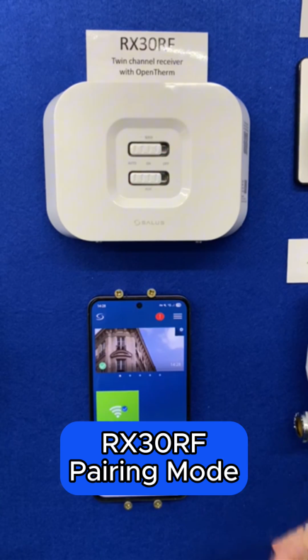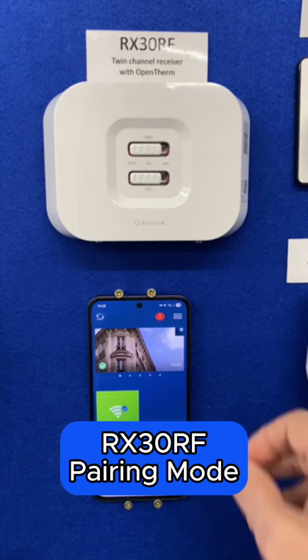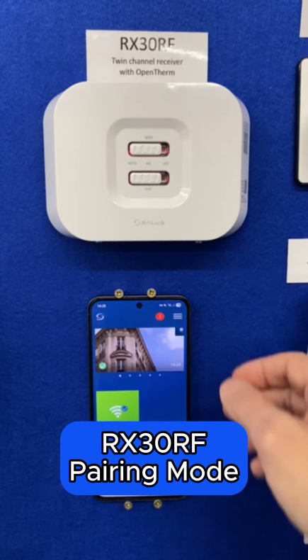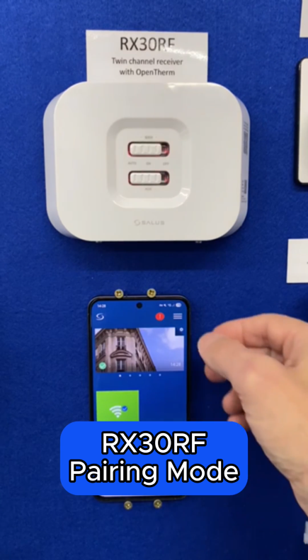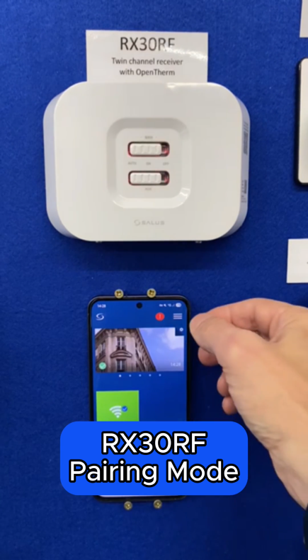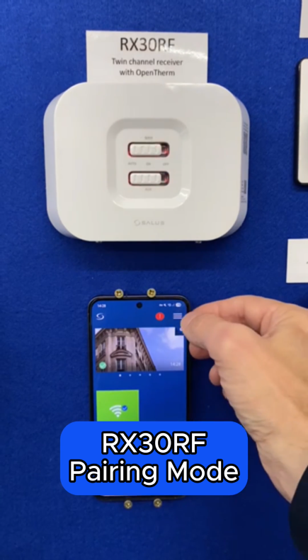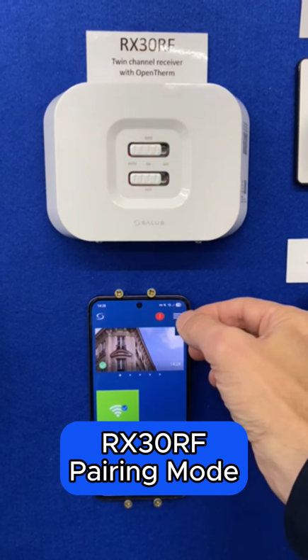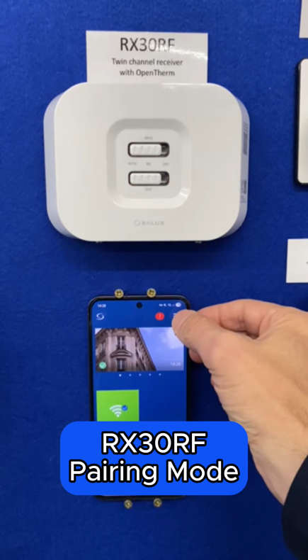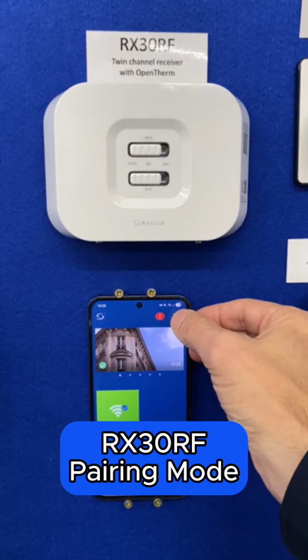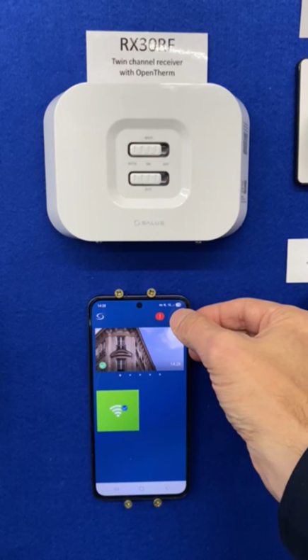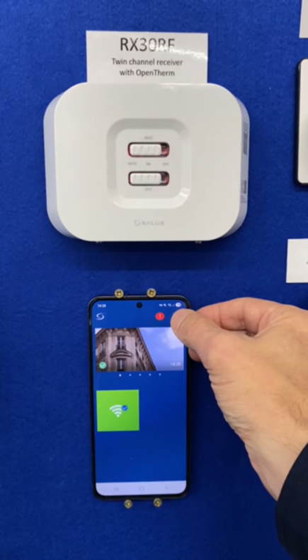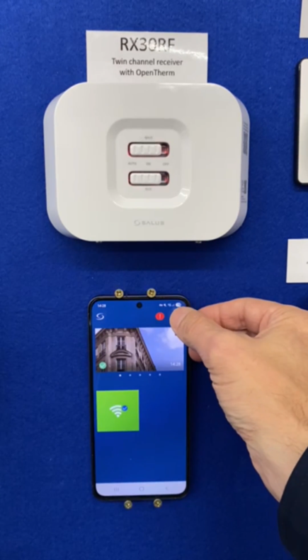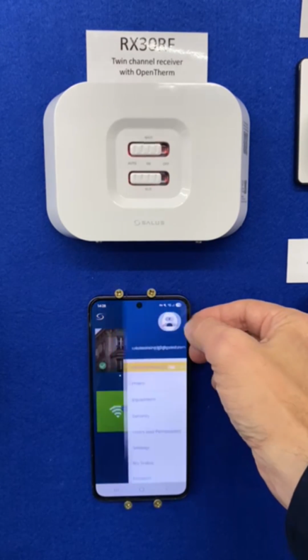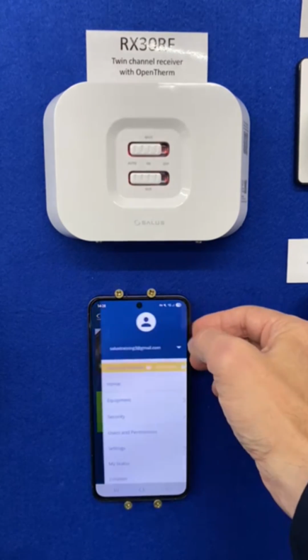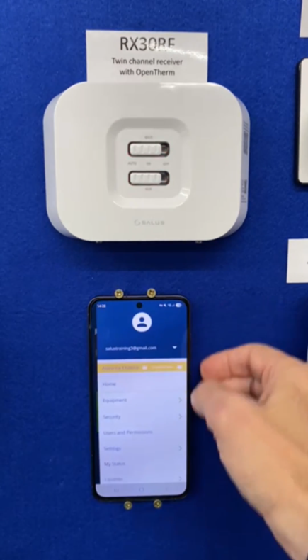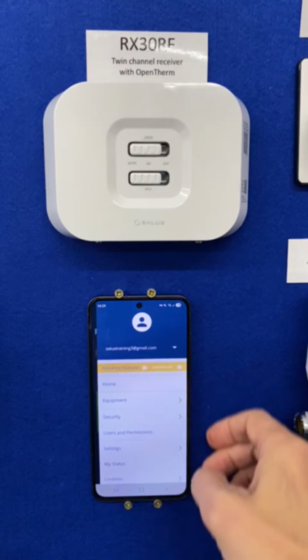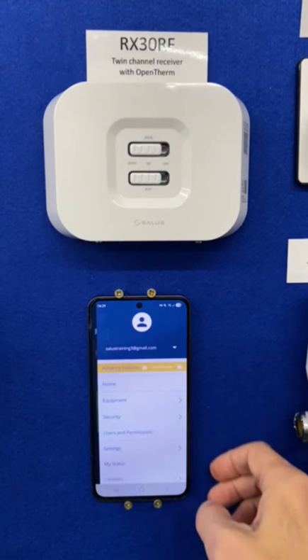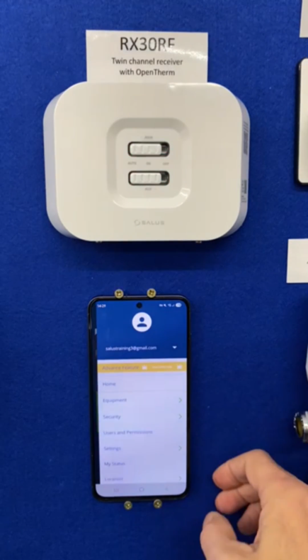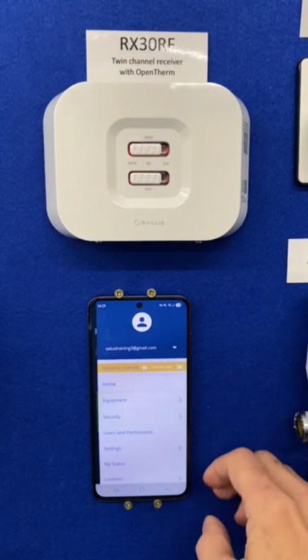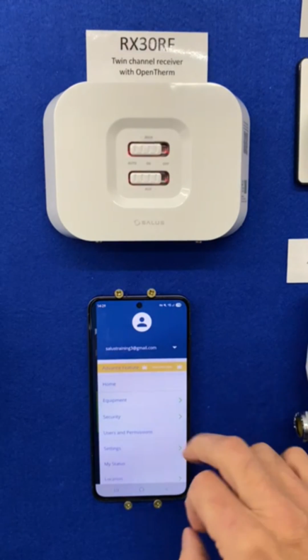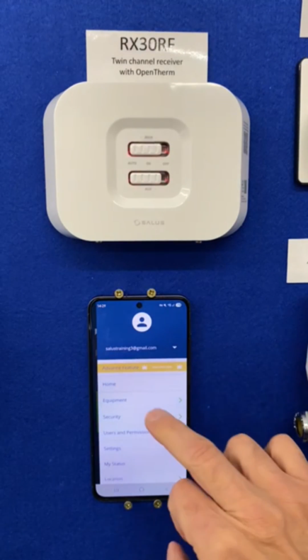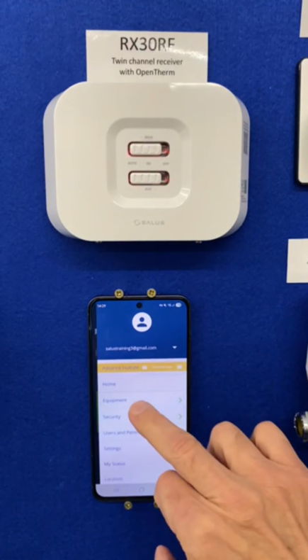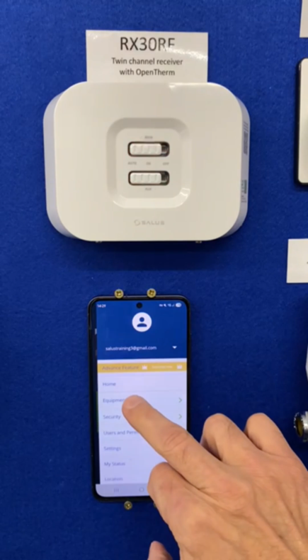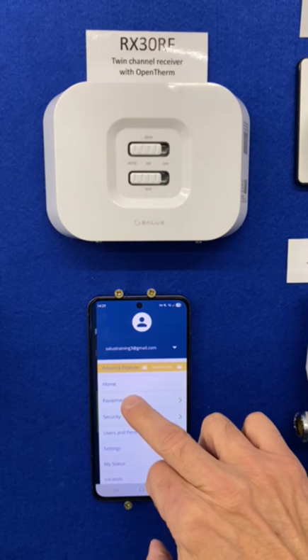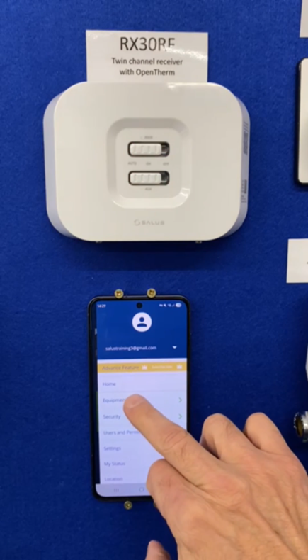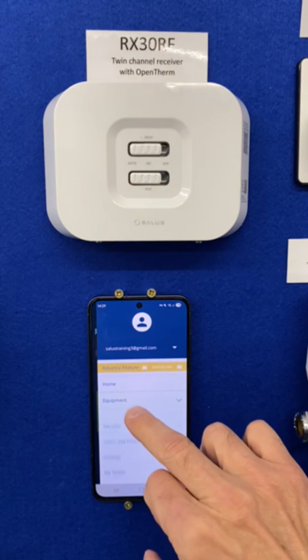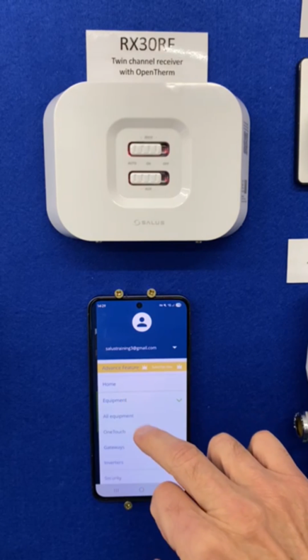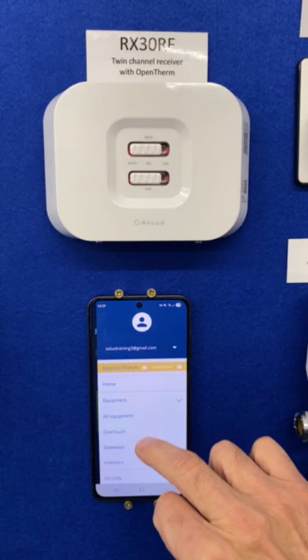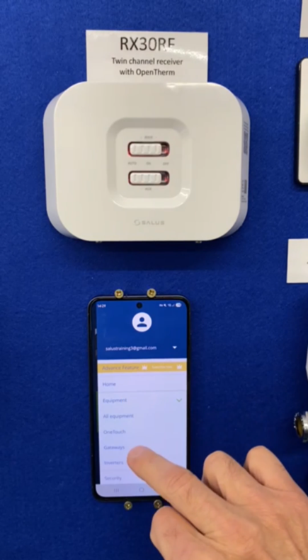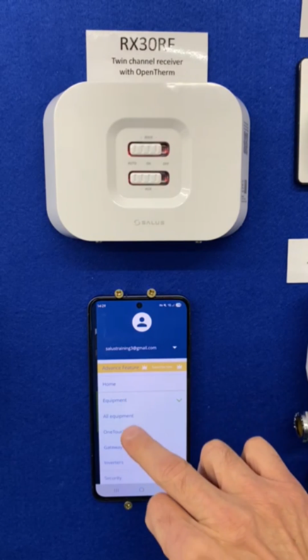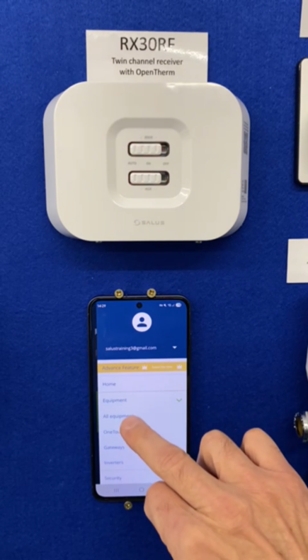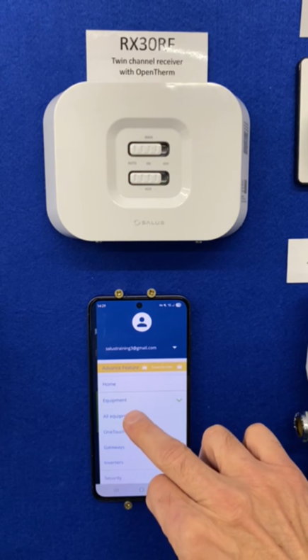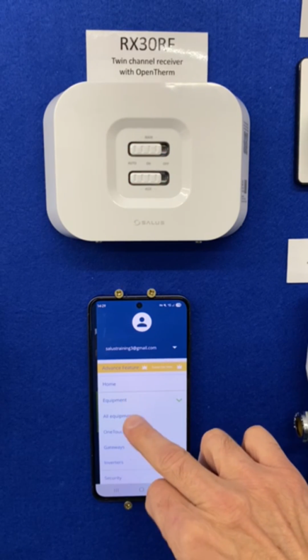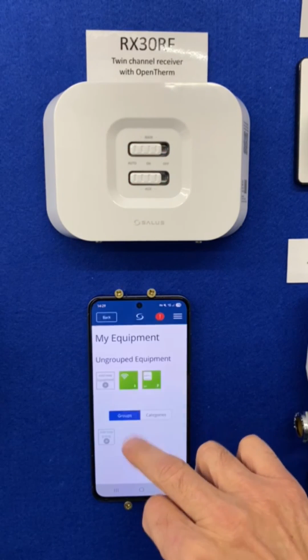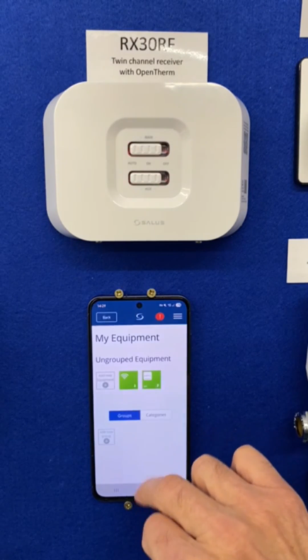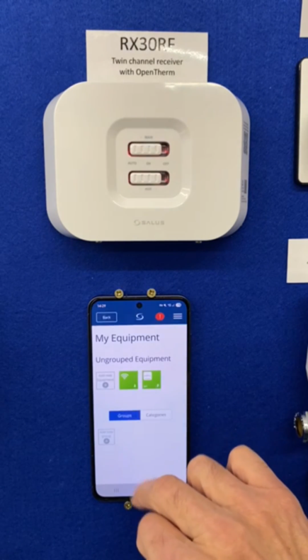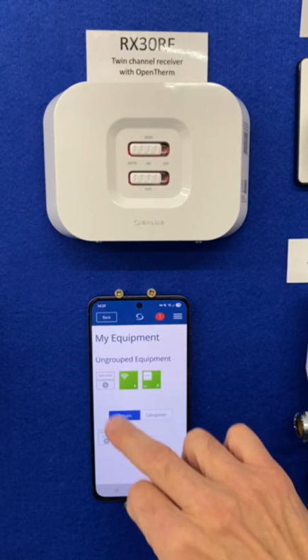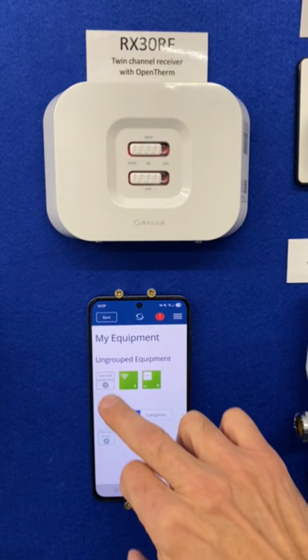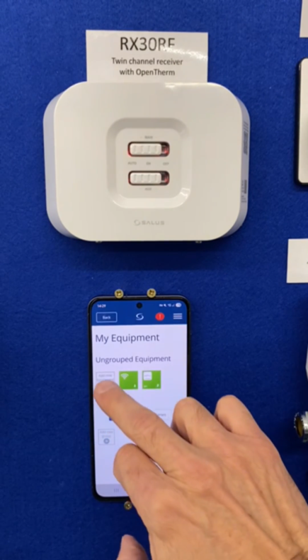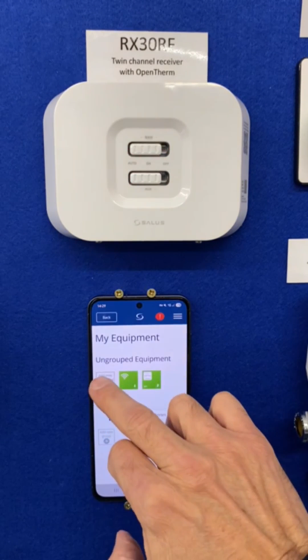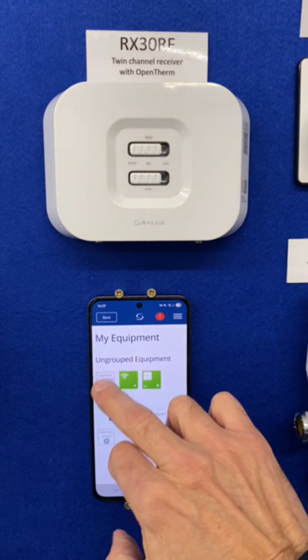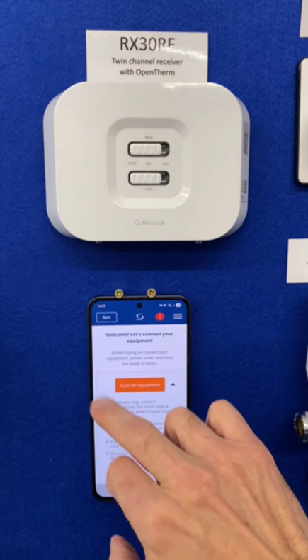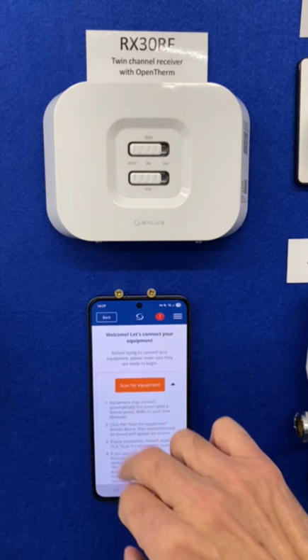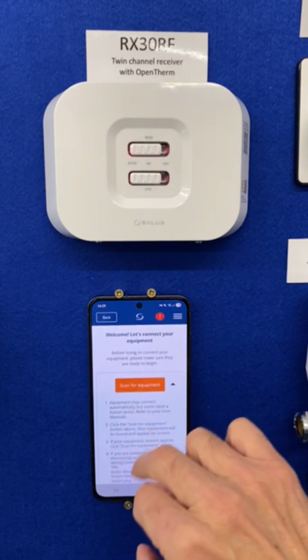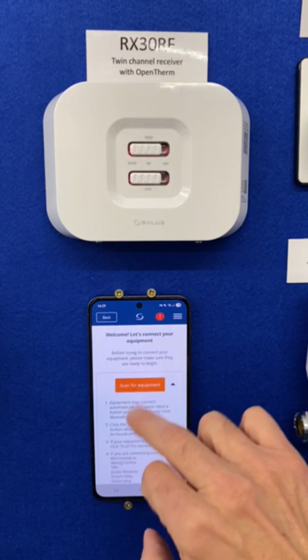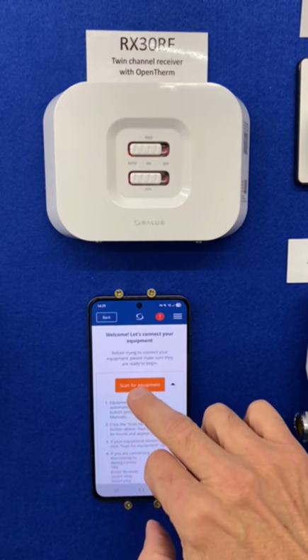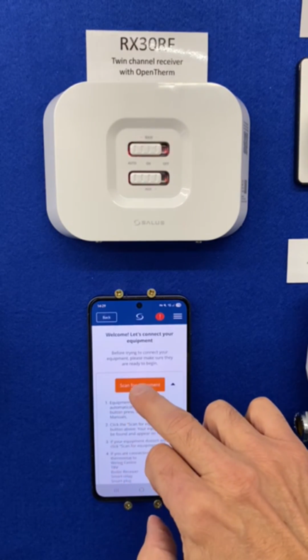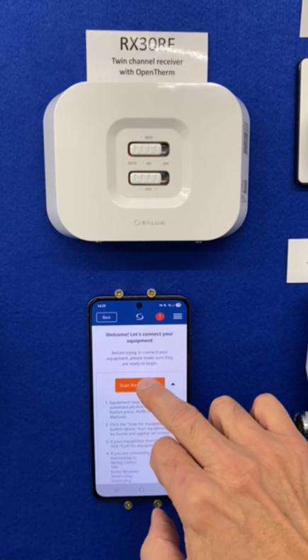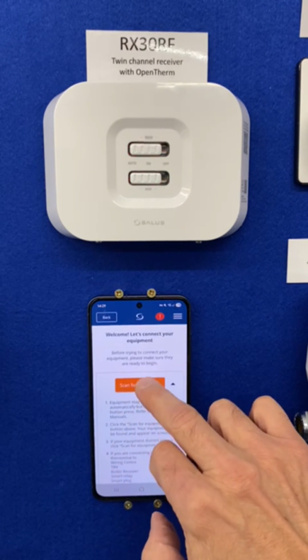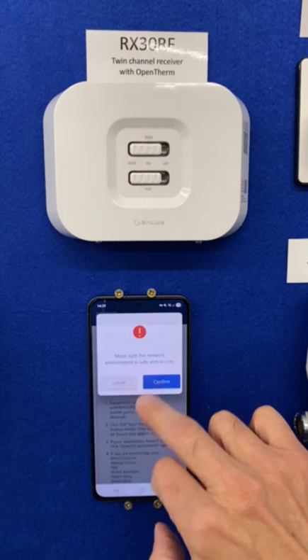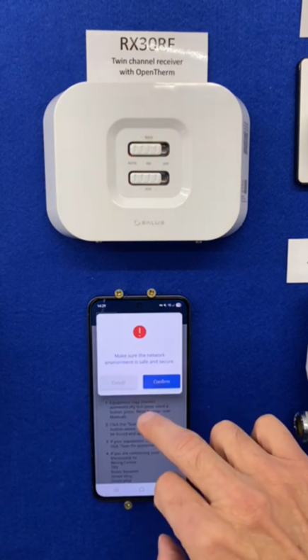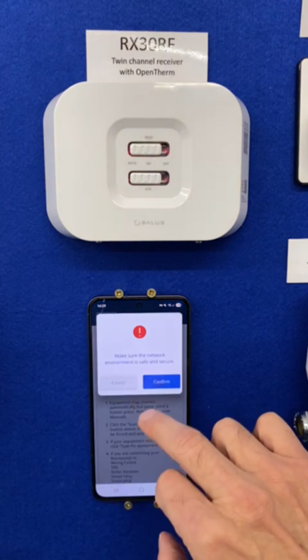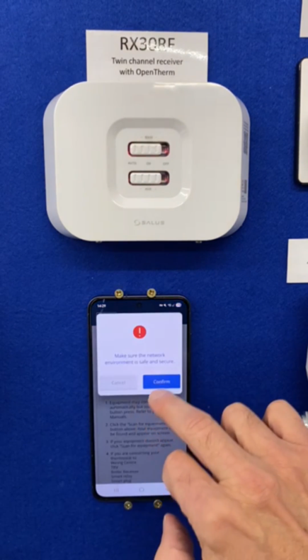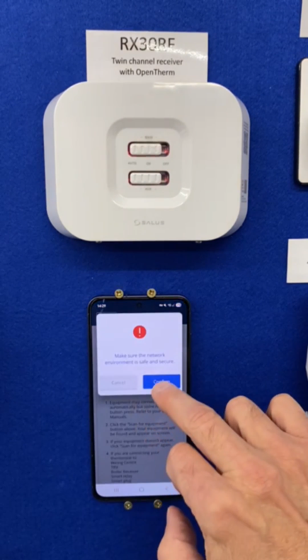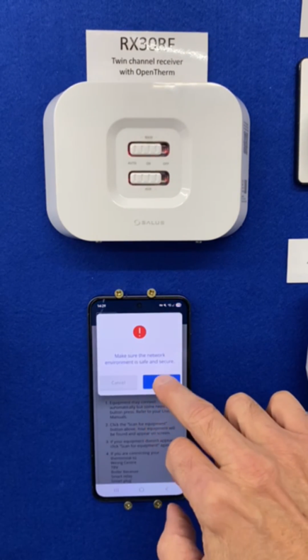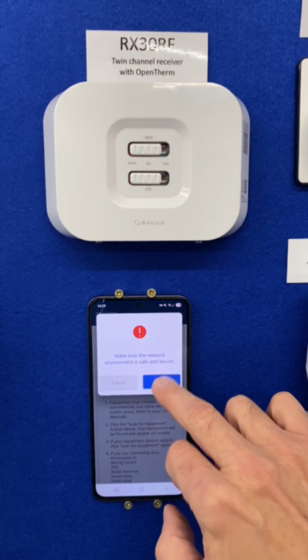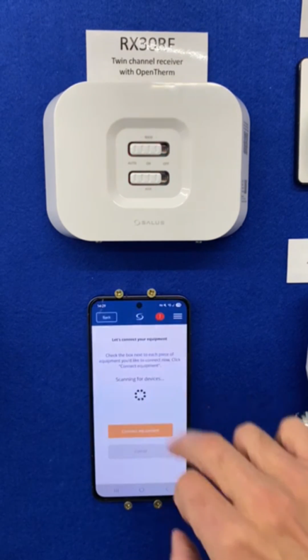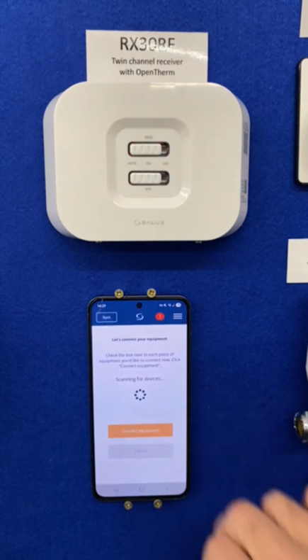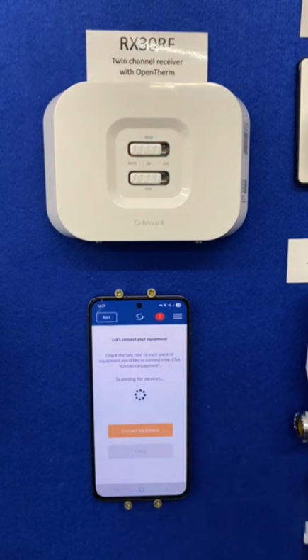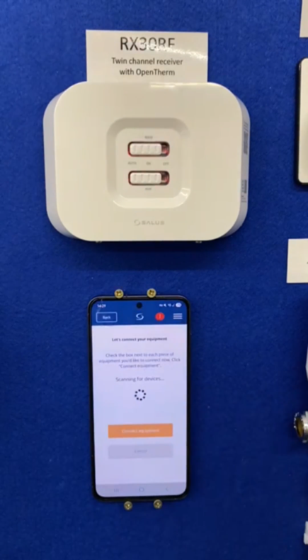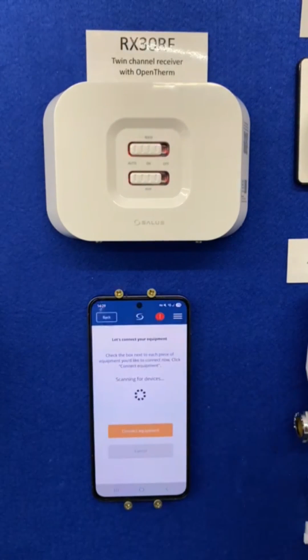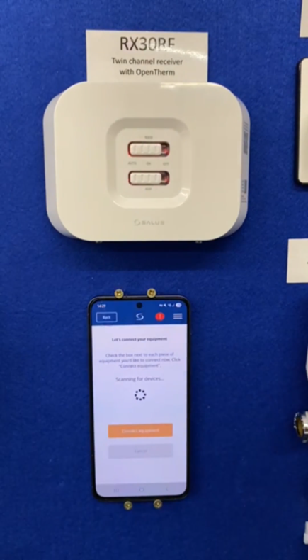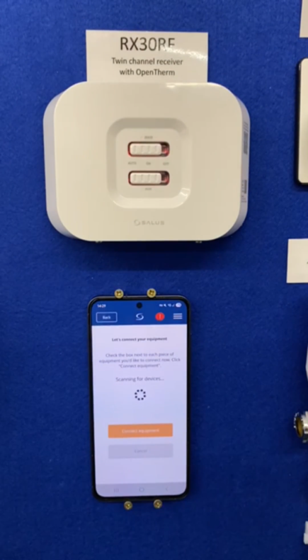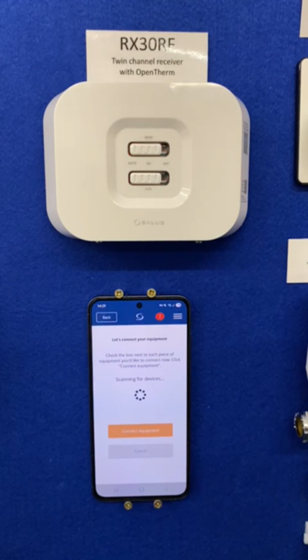To pair it, go to your menu, then Equipment, All Equipment, Add, then Scan and Confirm.